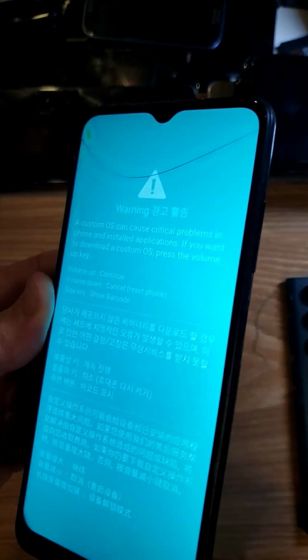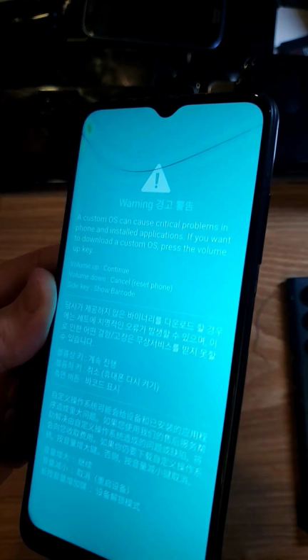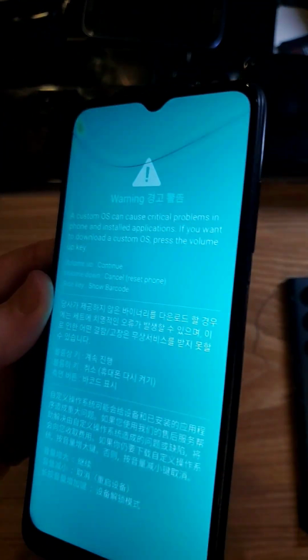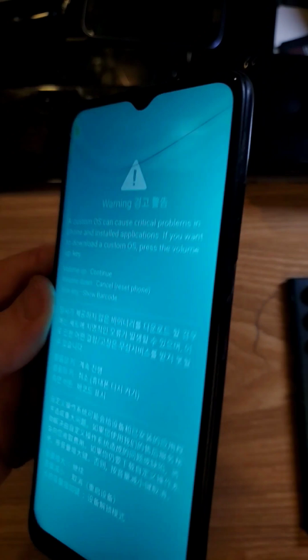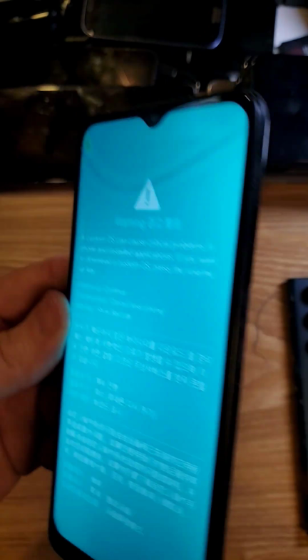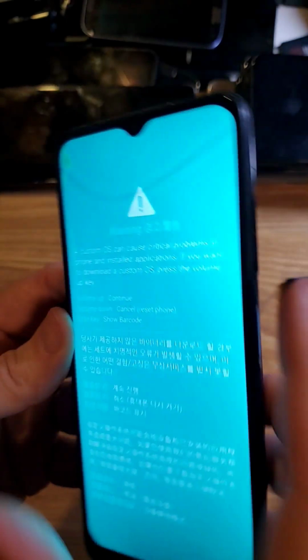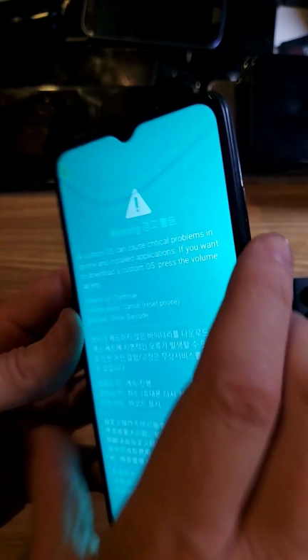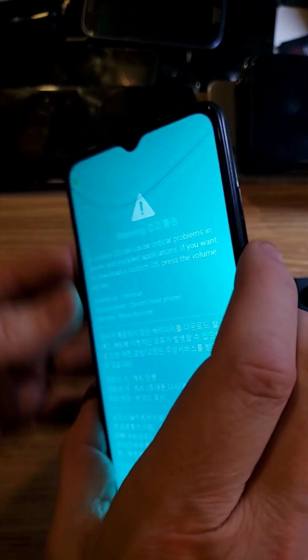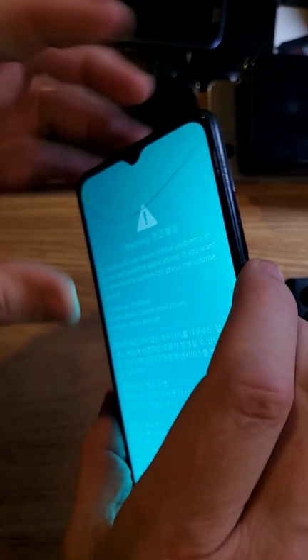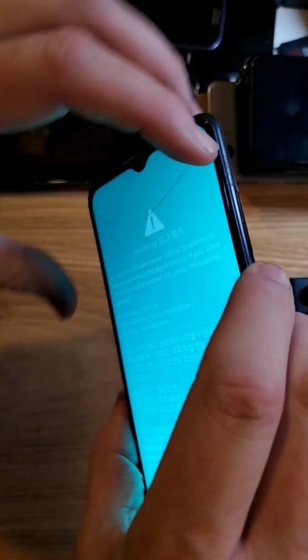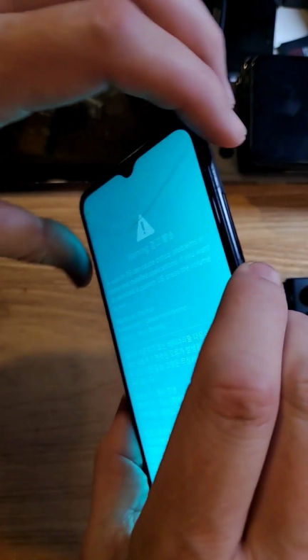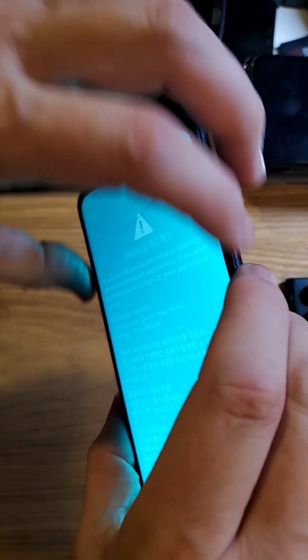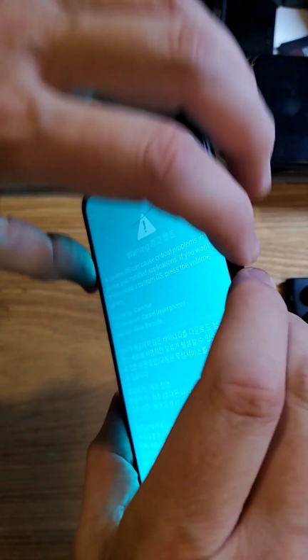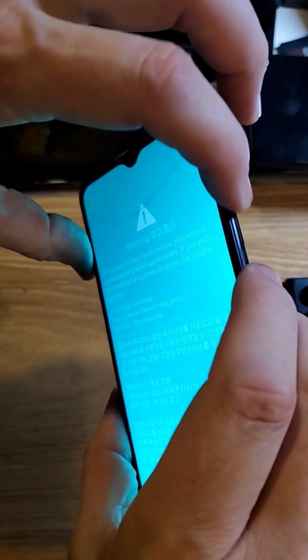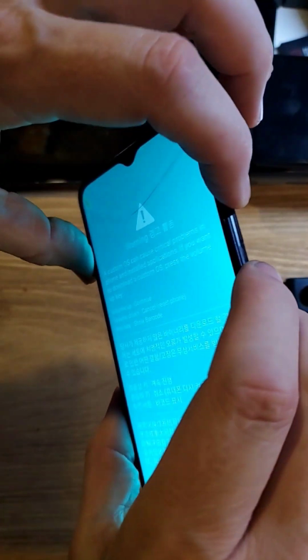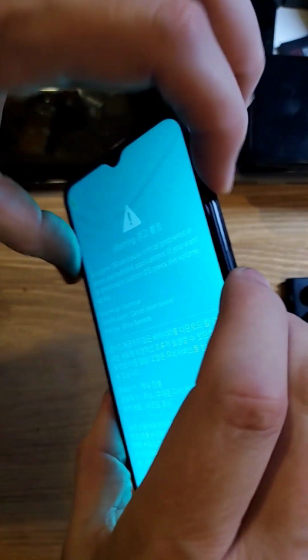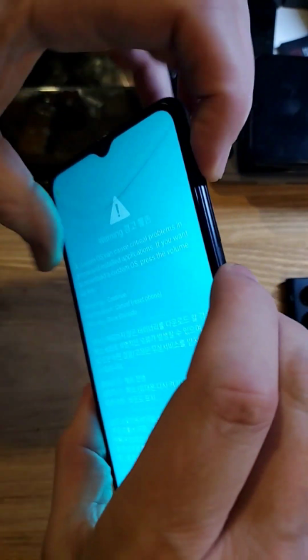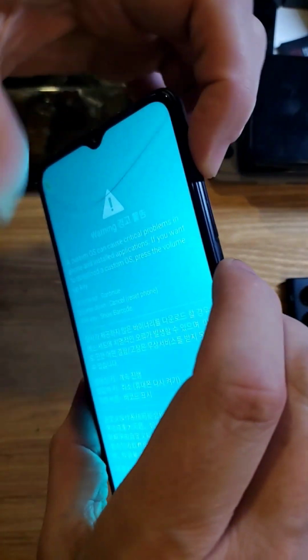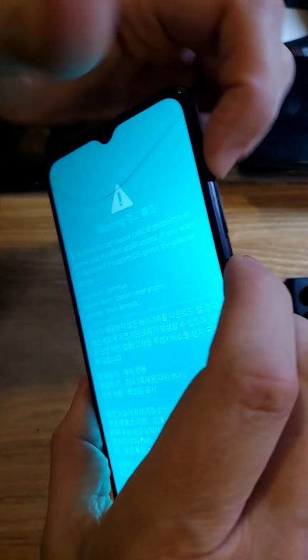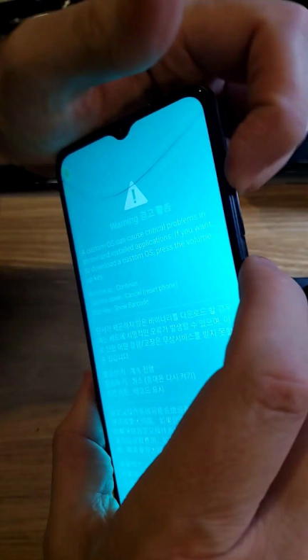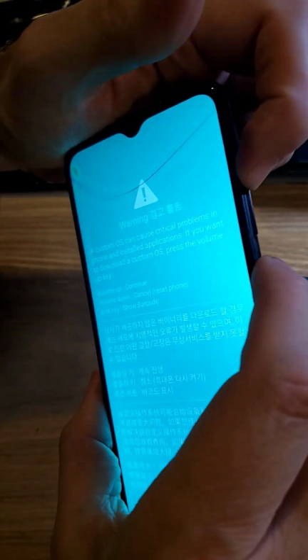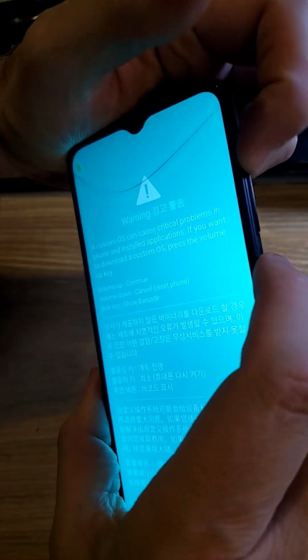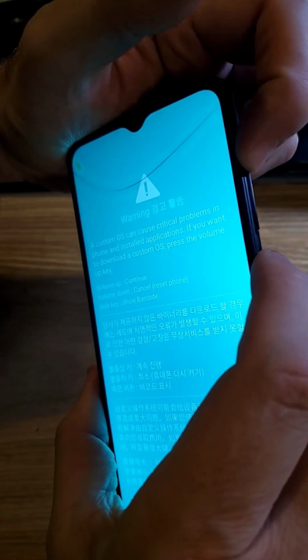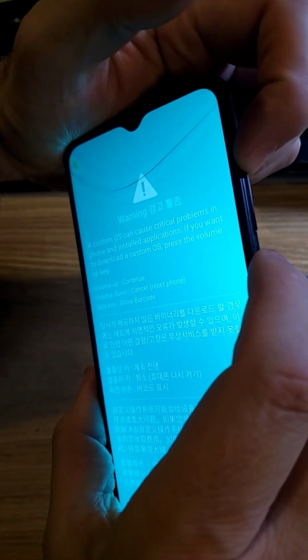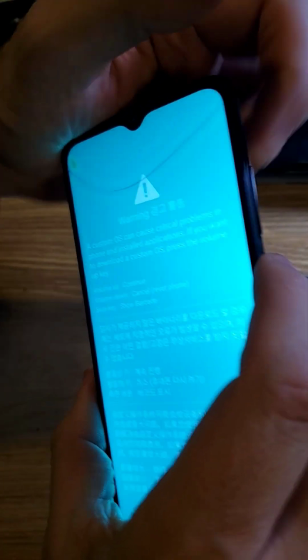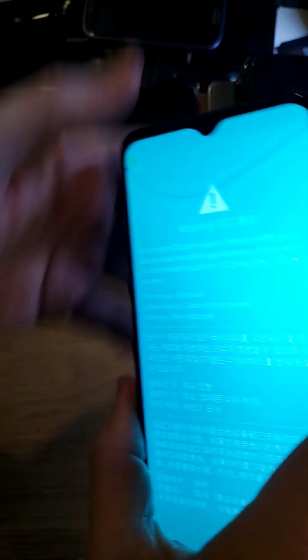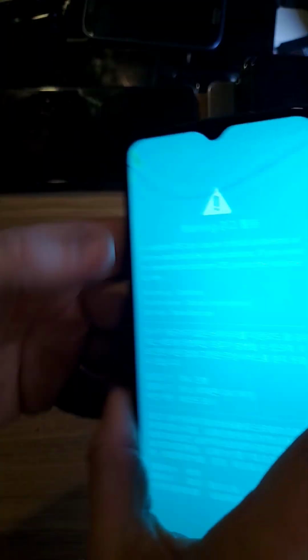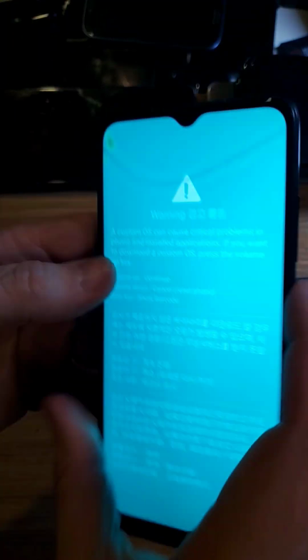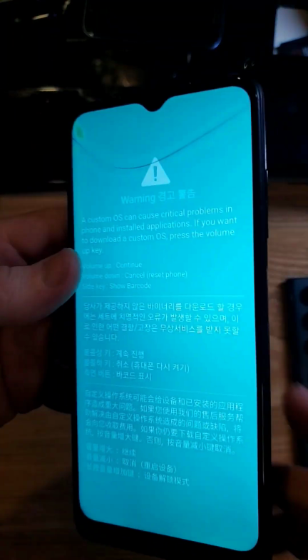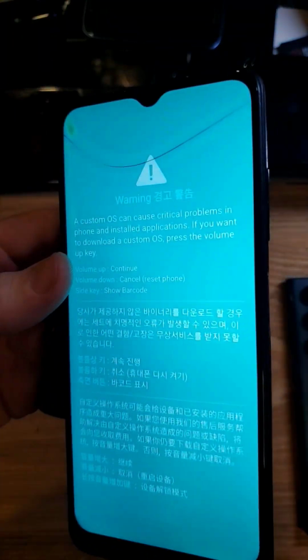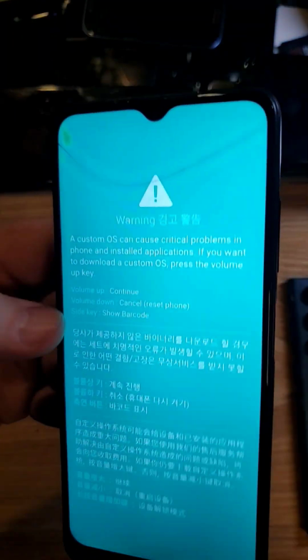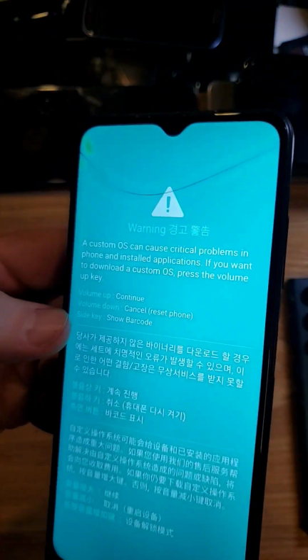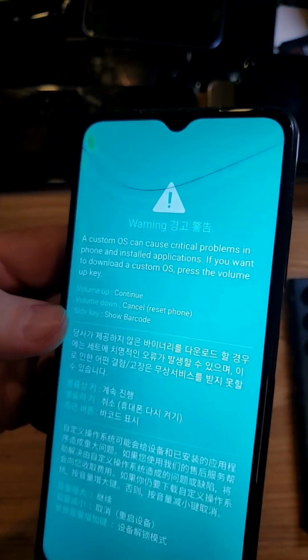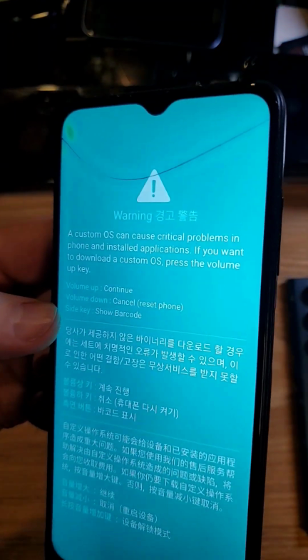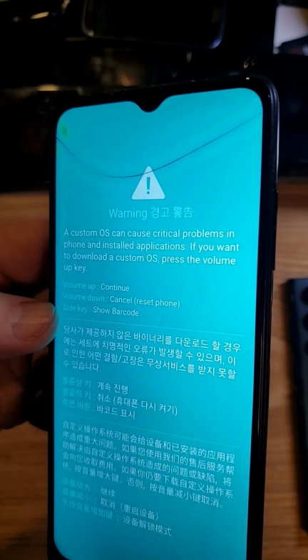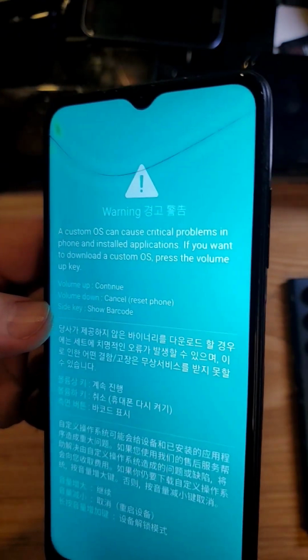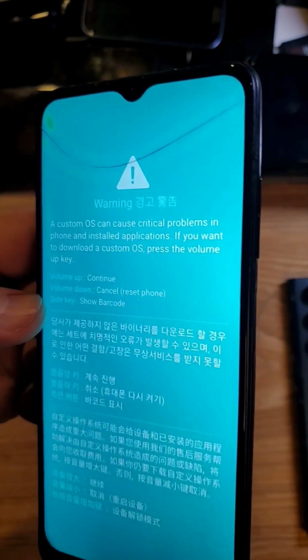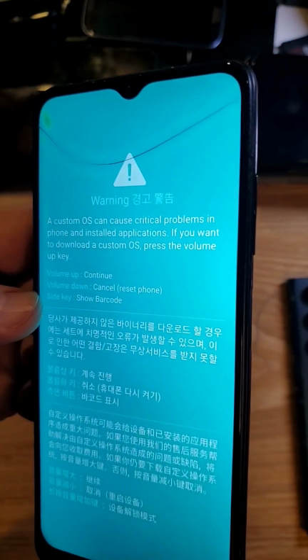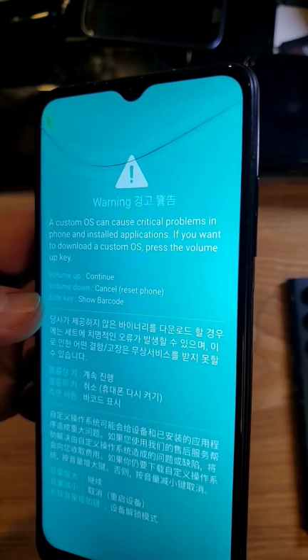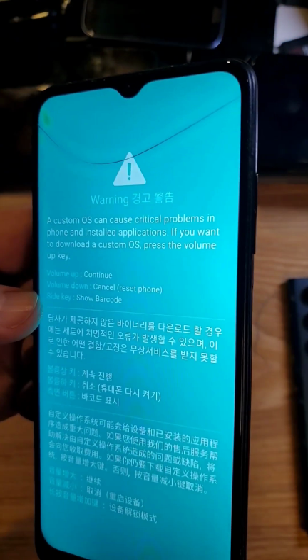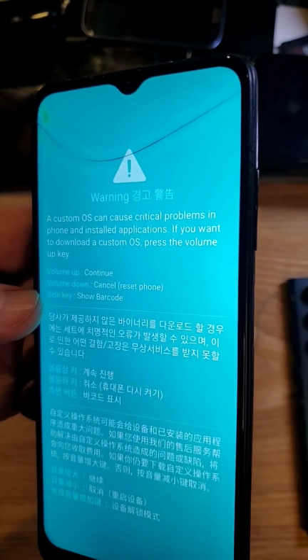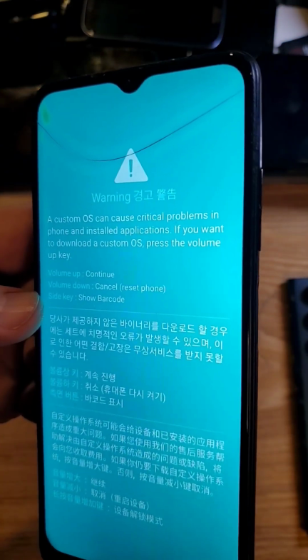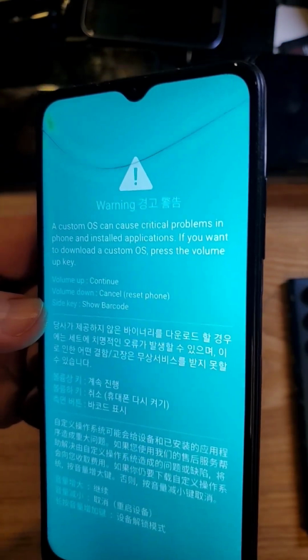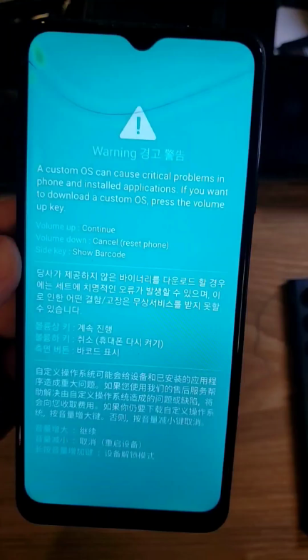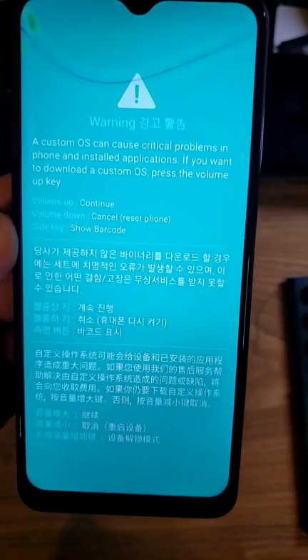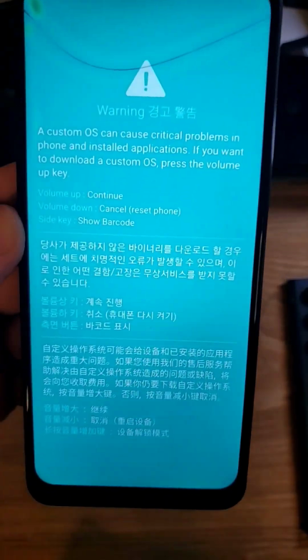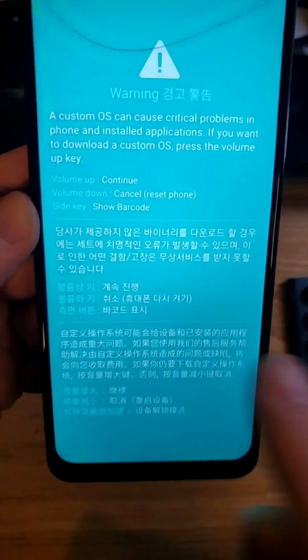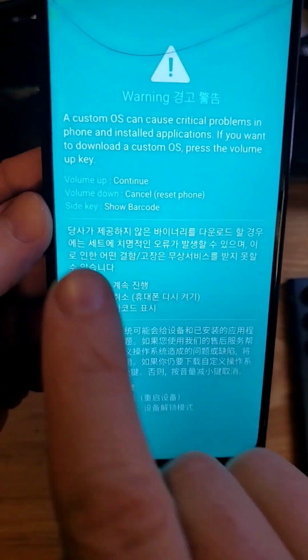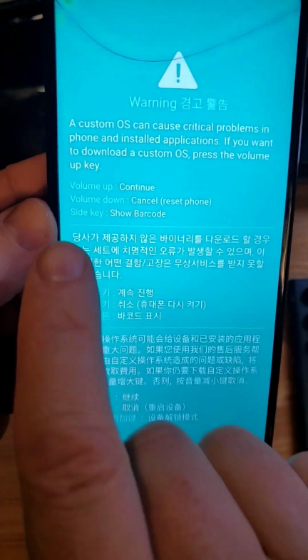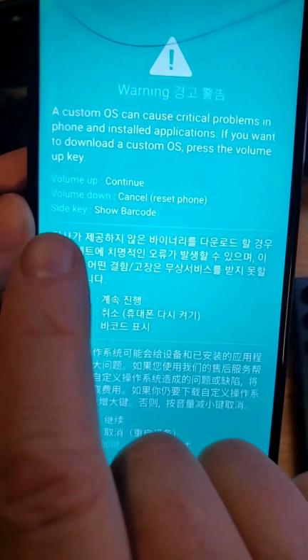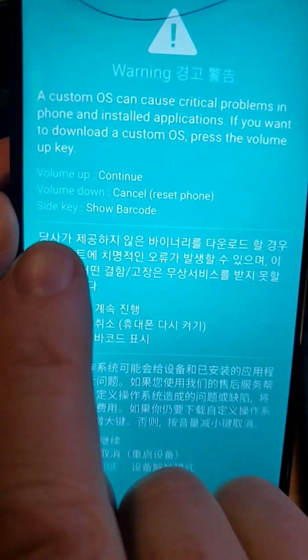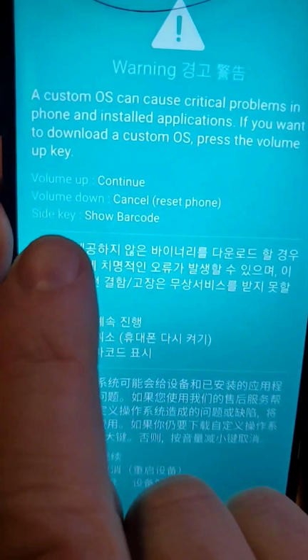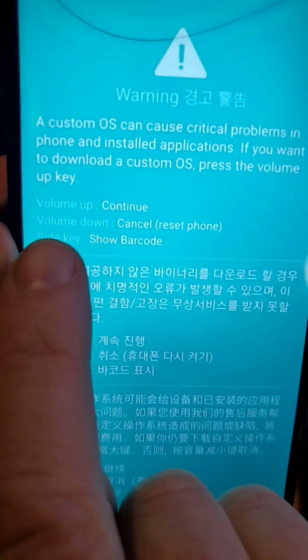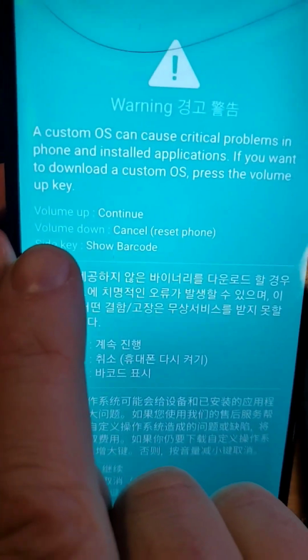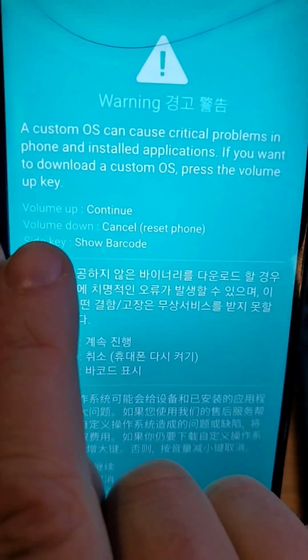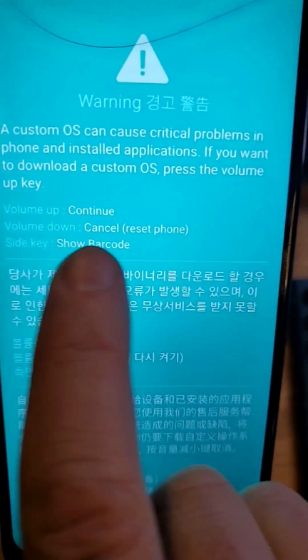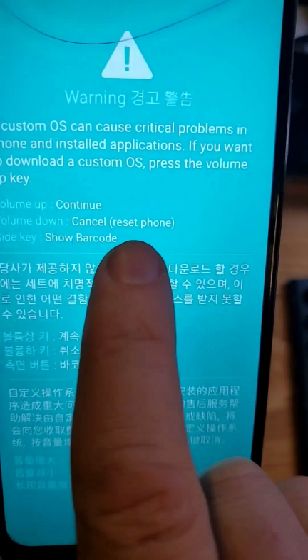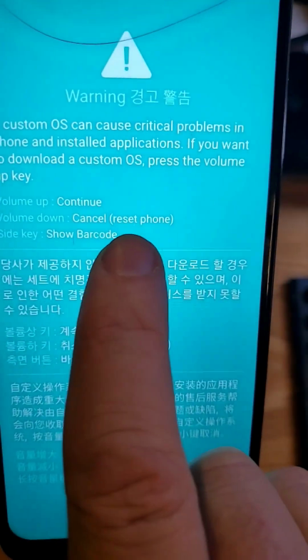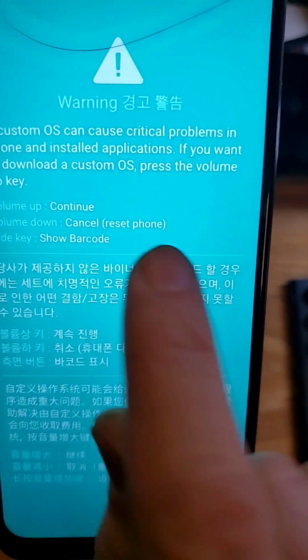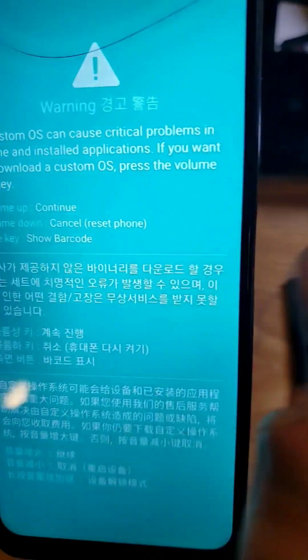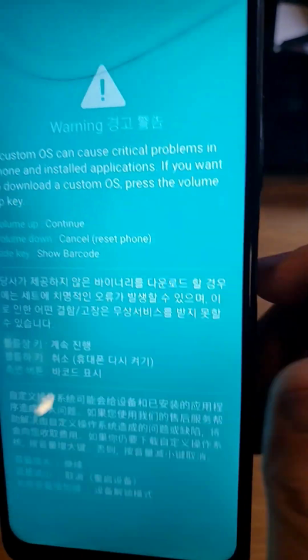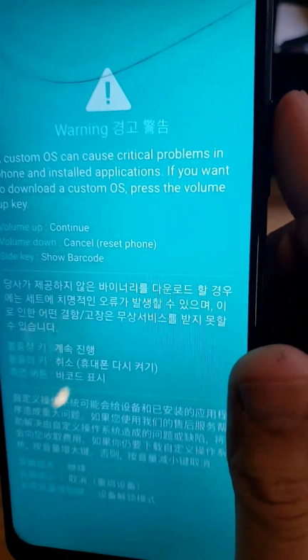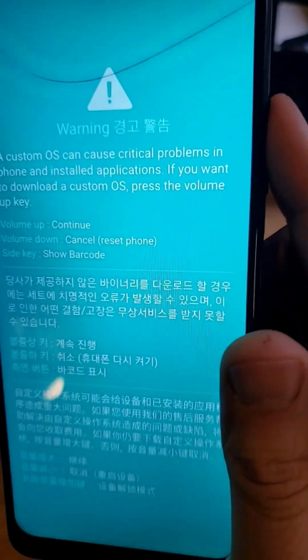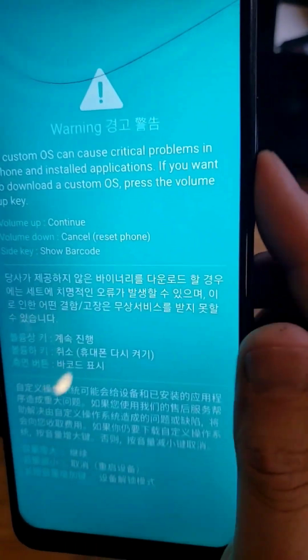Let me show you. I've got to clean it, or I've just got to hold further down. And to get out of this screen, we just push volume down.